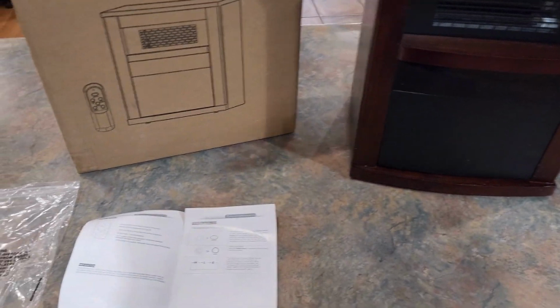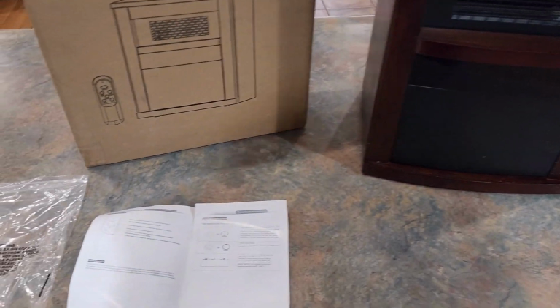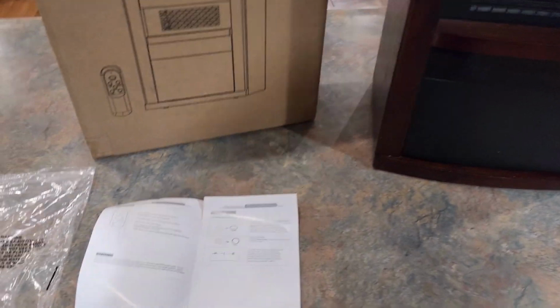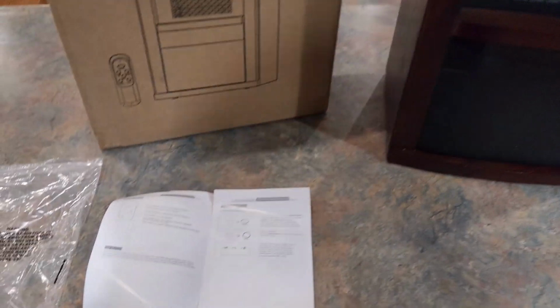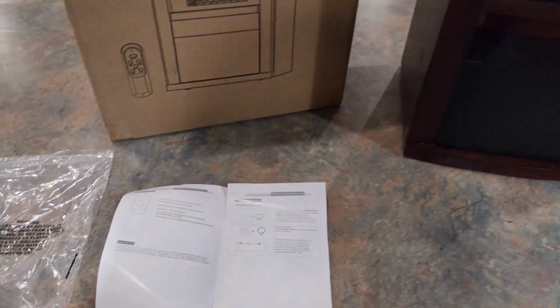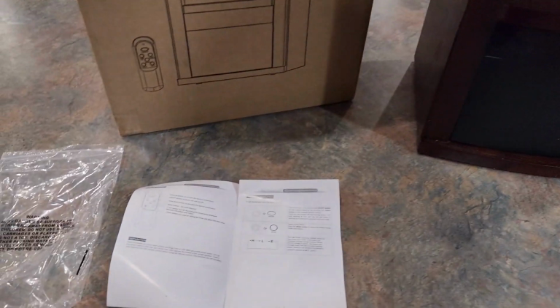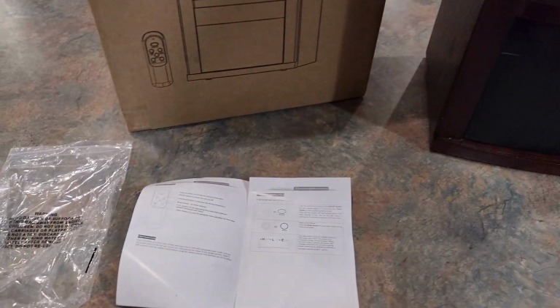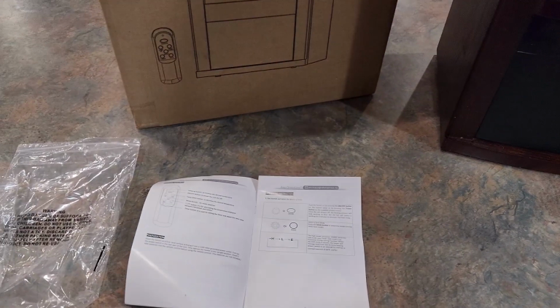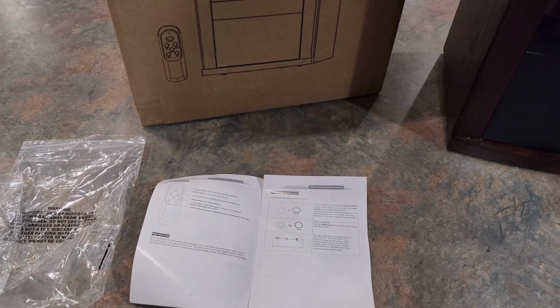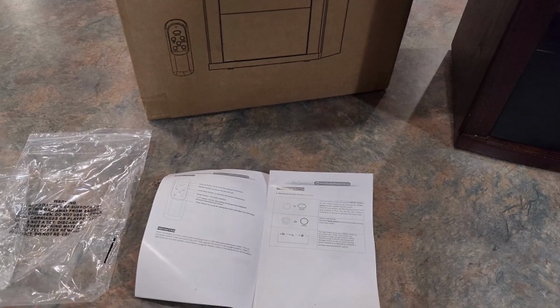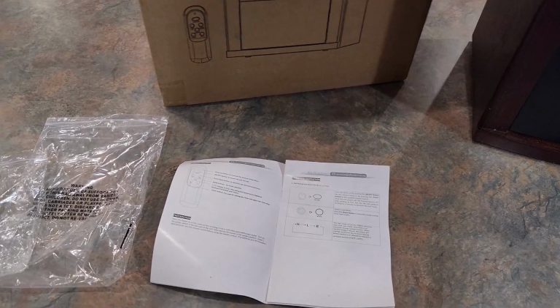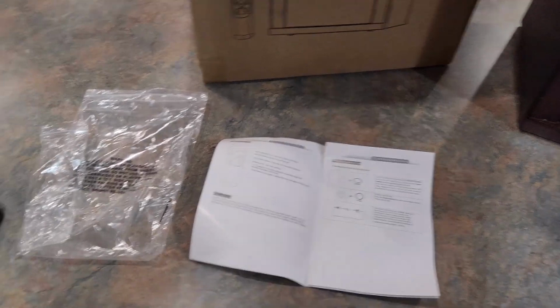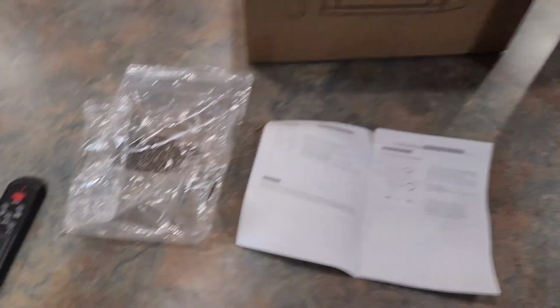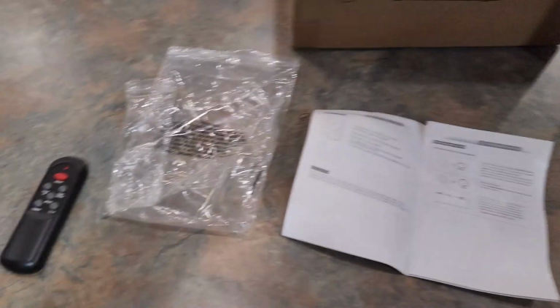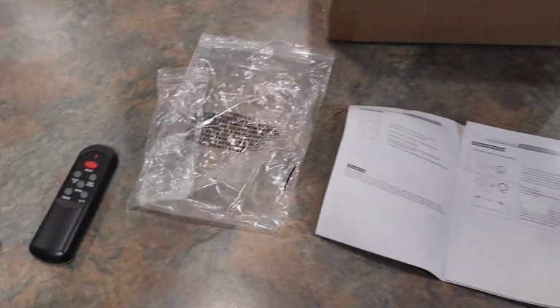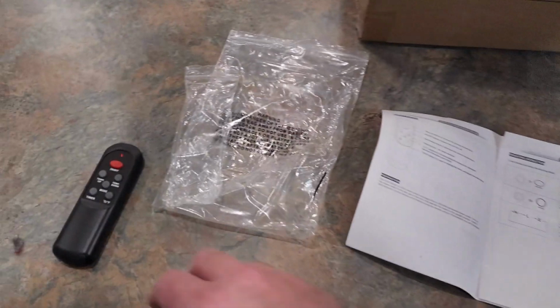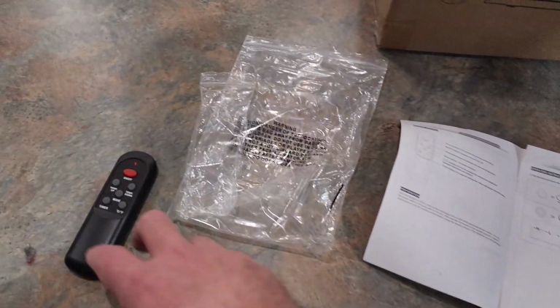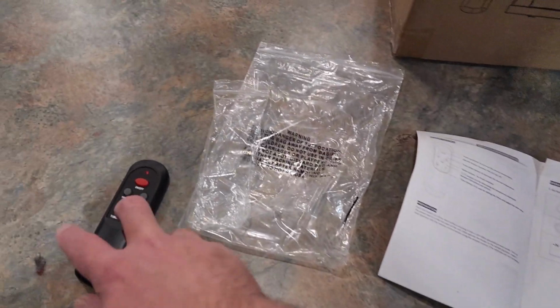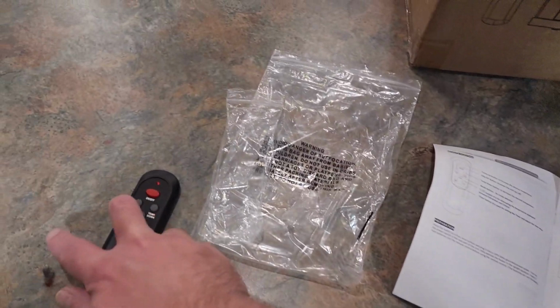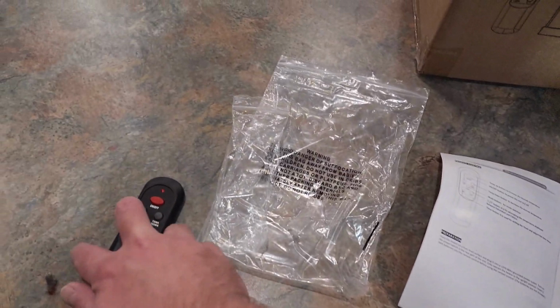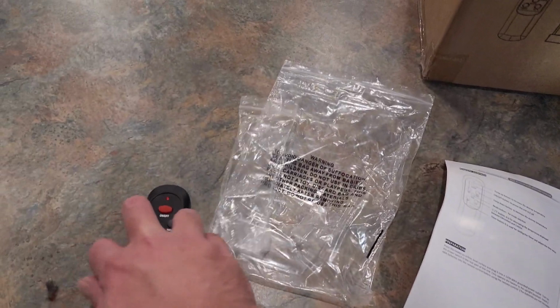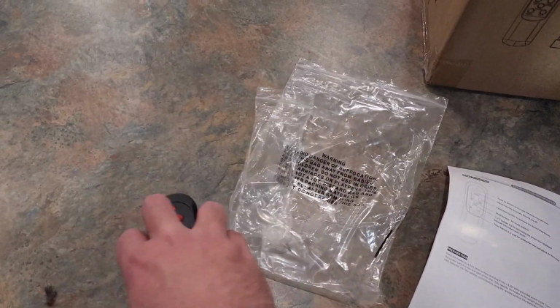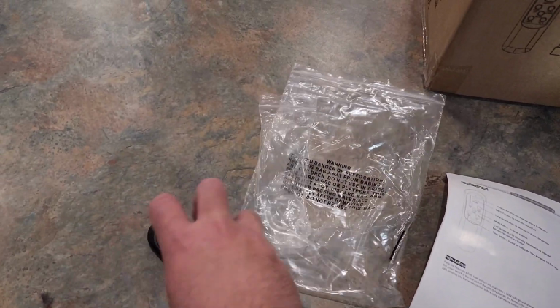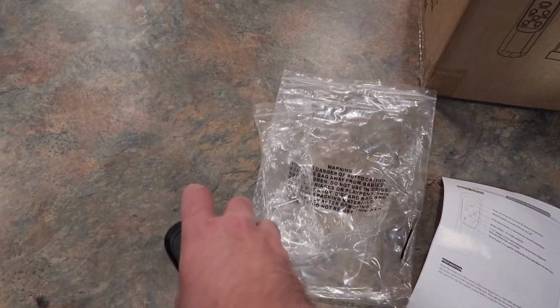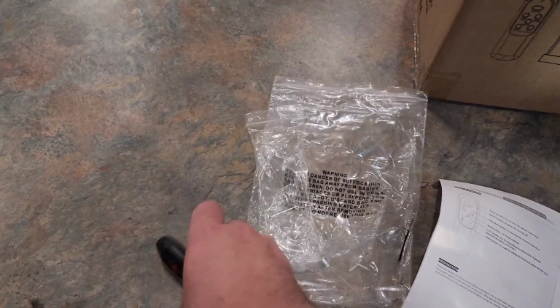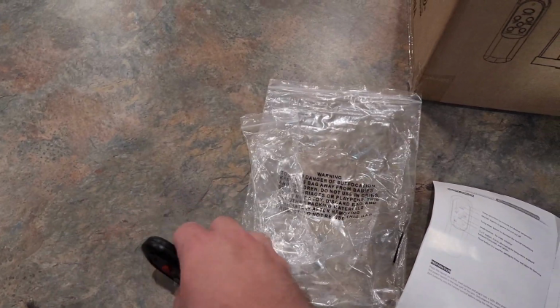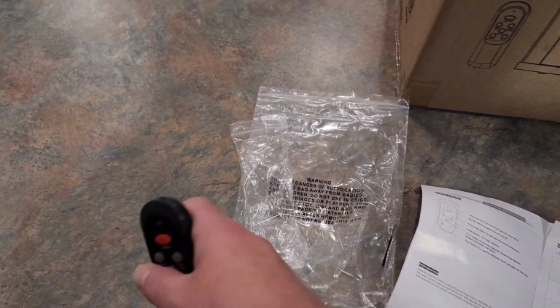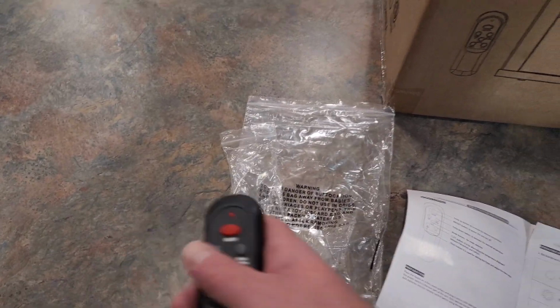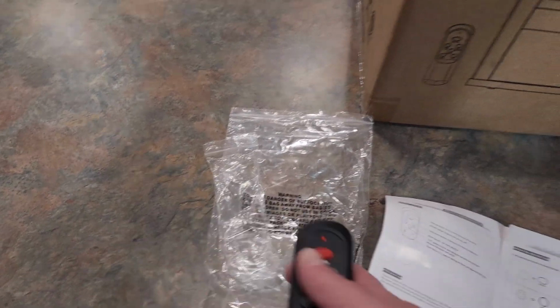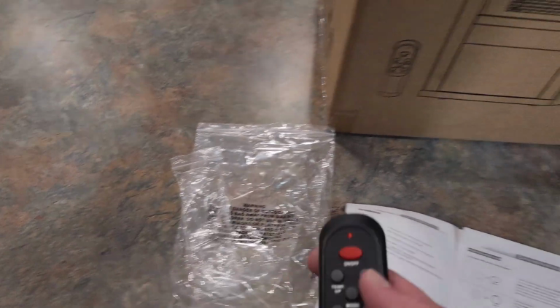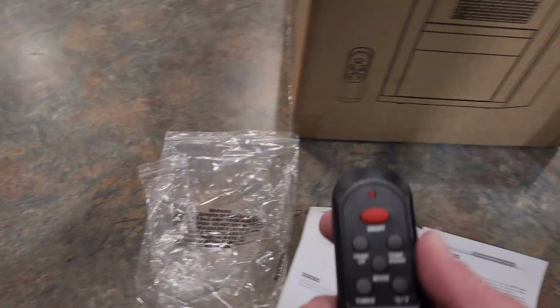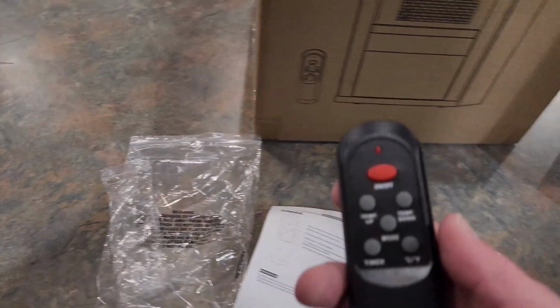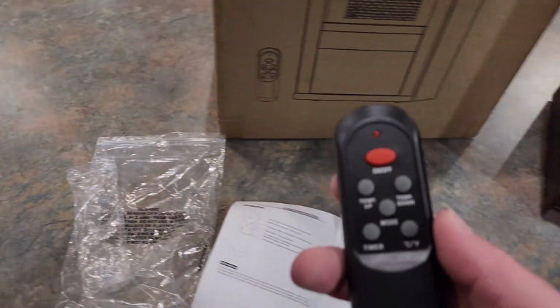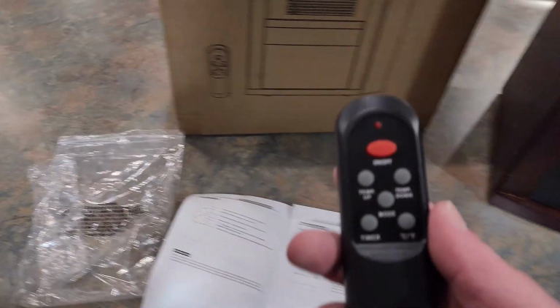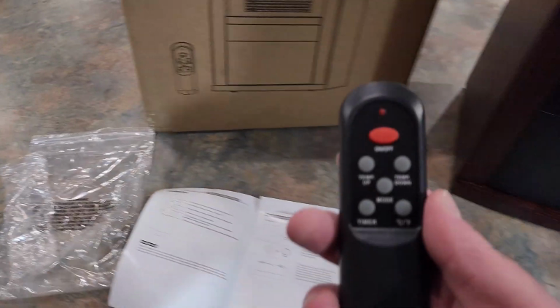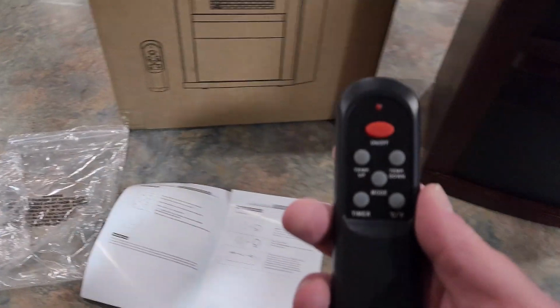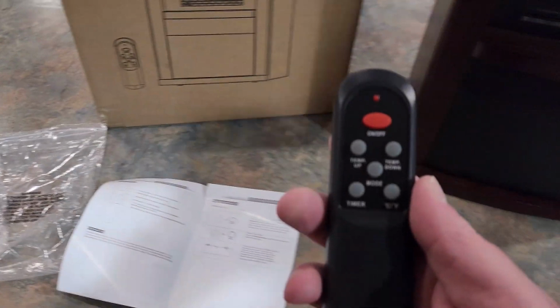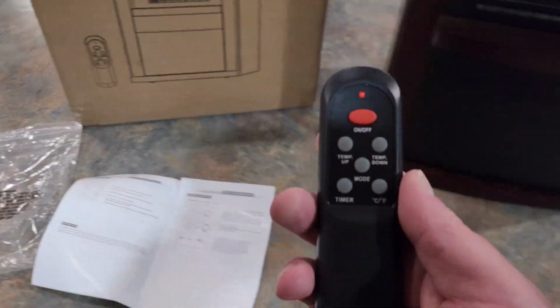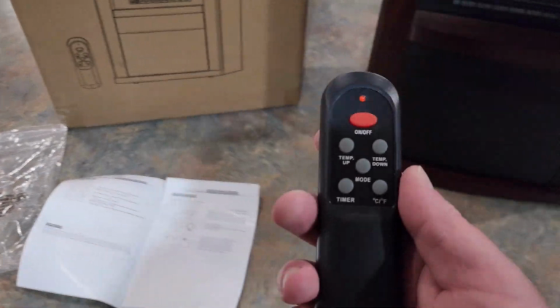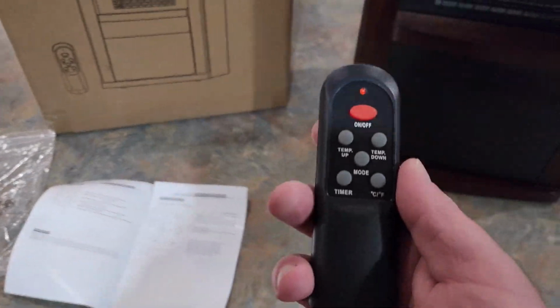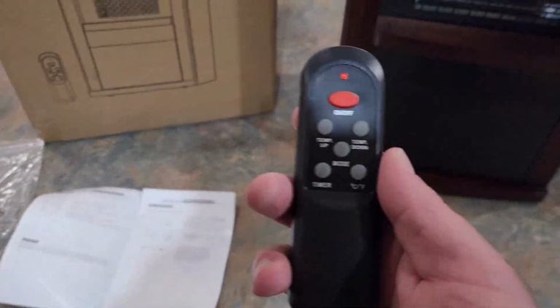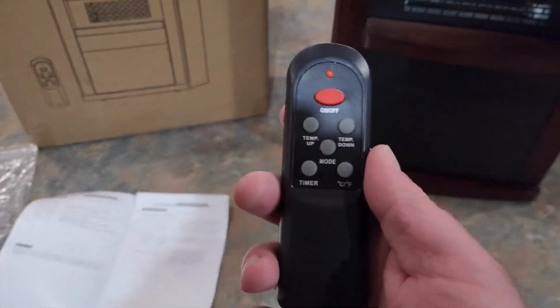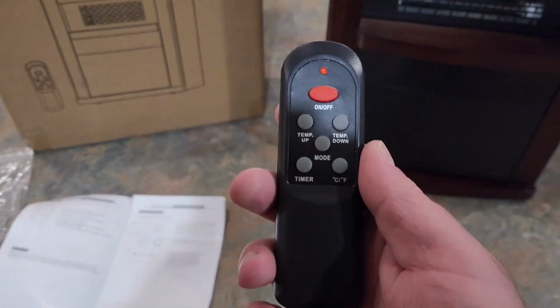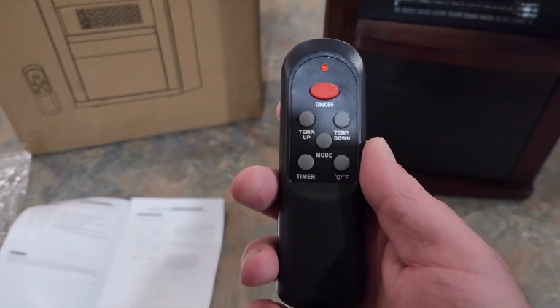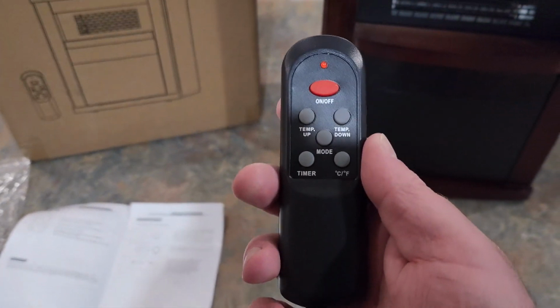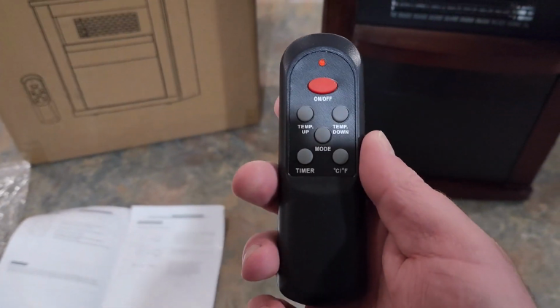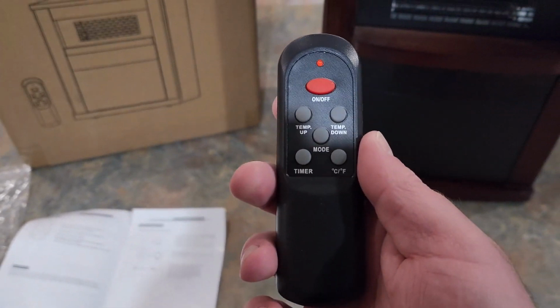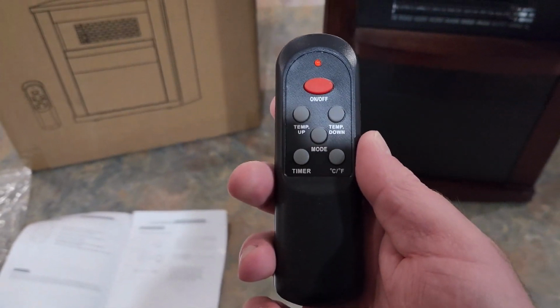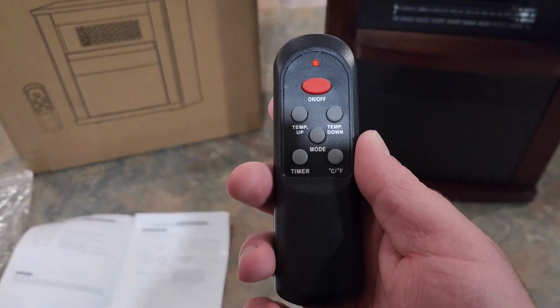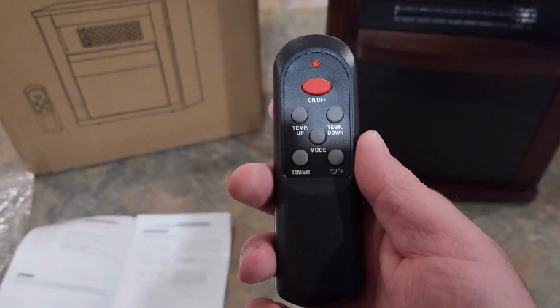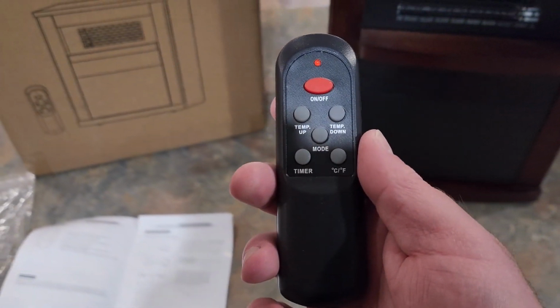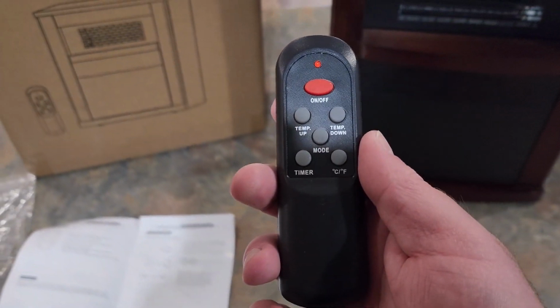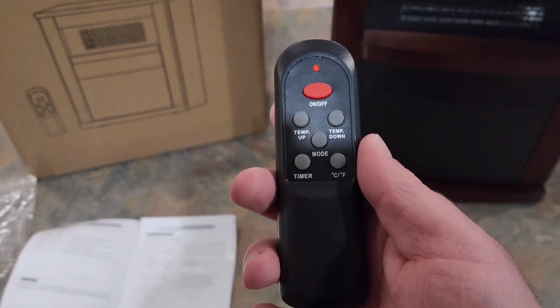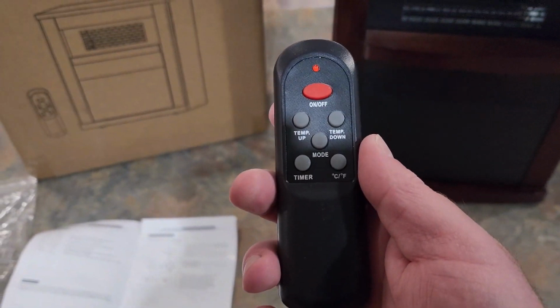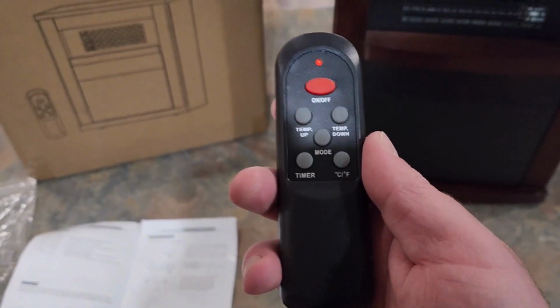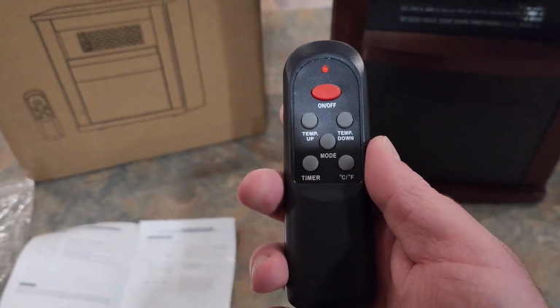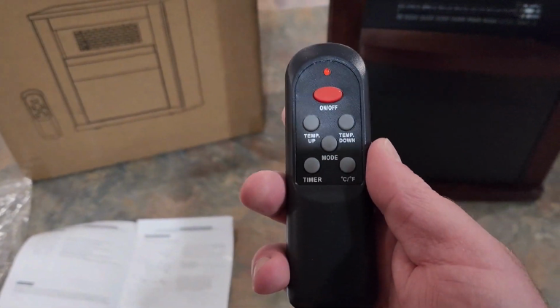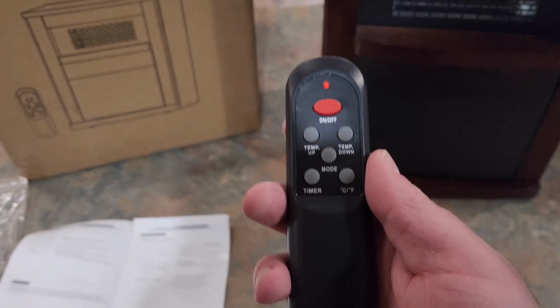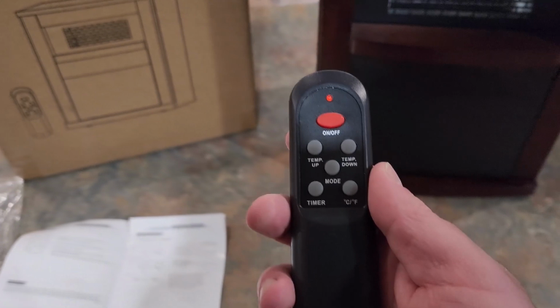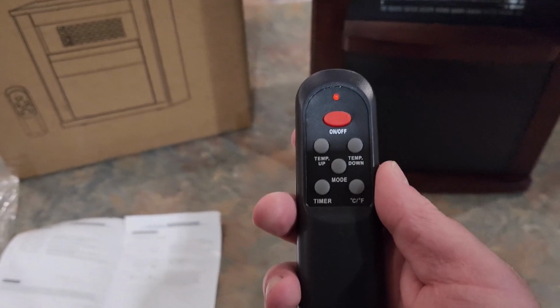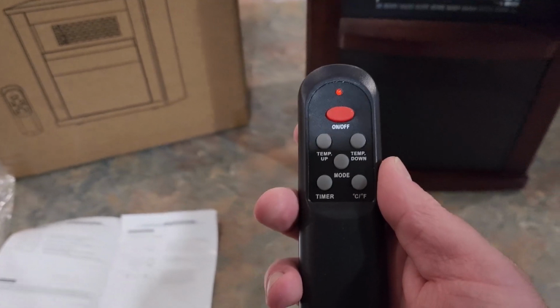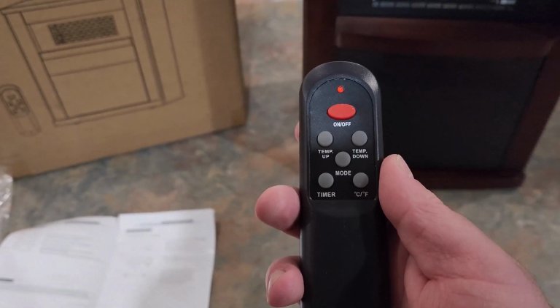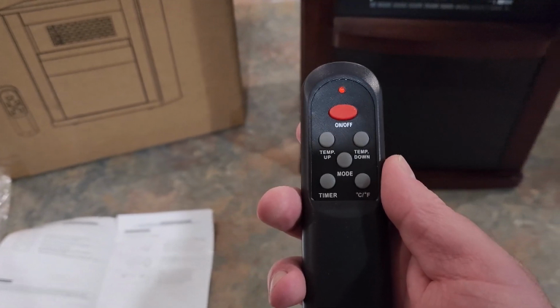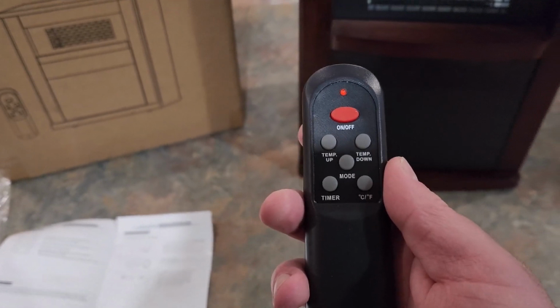This model does come with a remote control. It does not have batteries in it — it takes two AAA batteries that you have to put in.